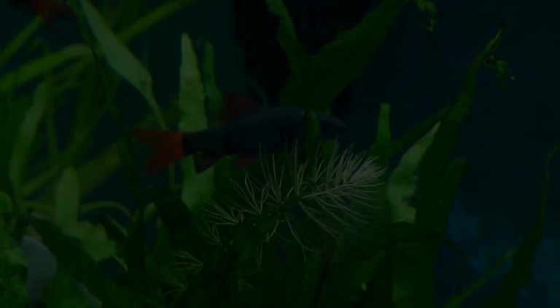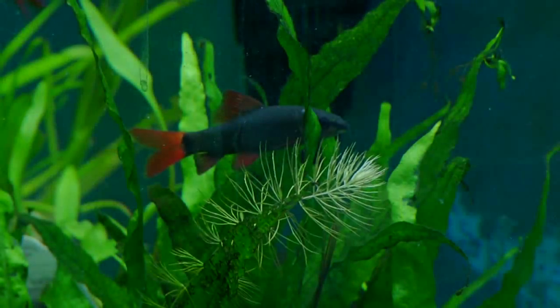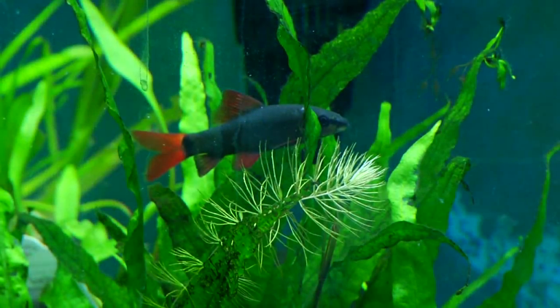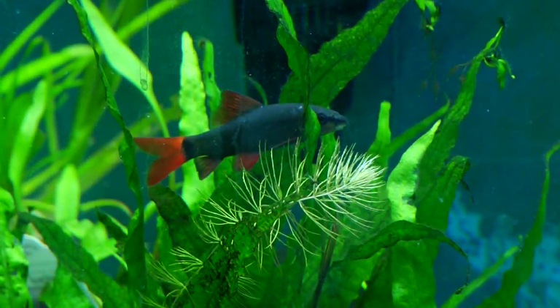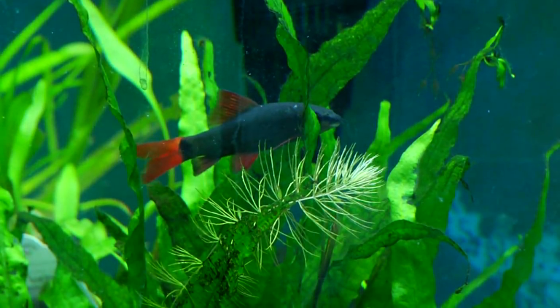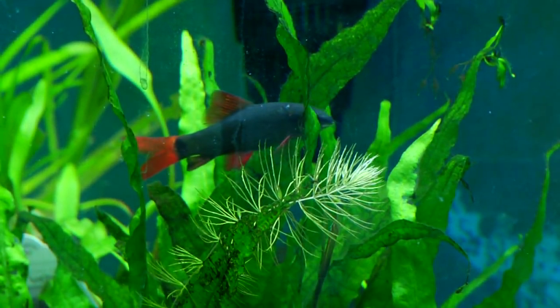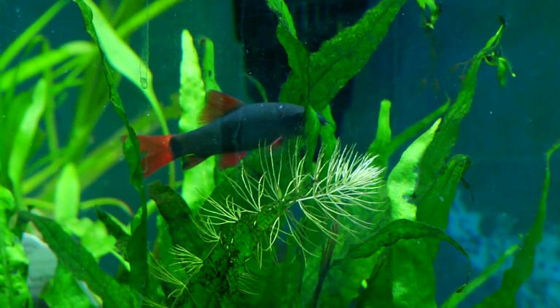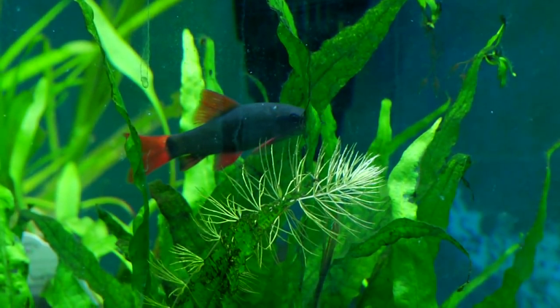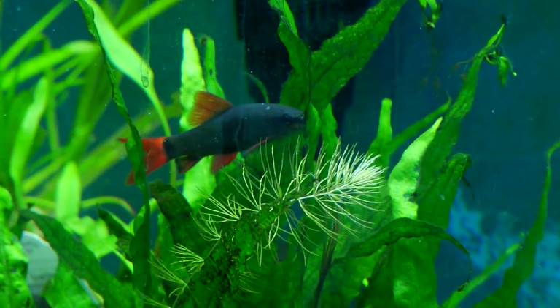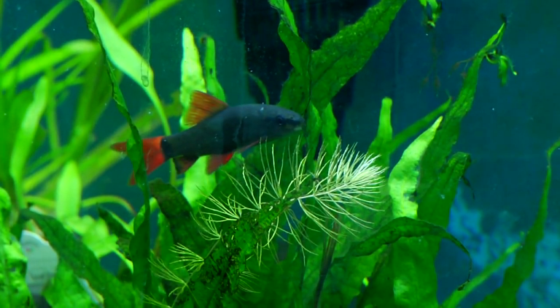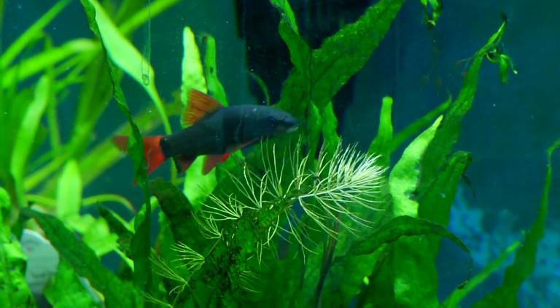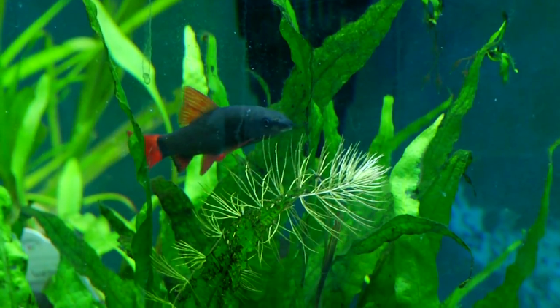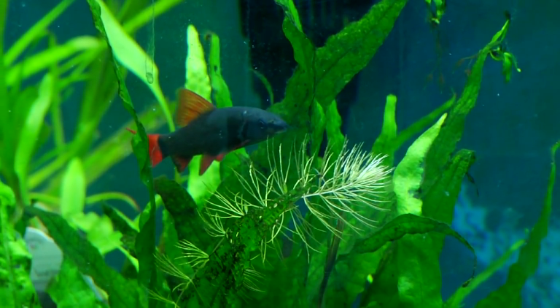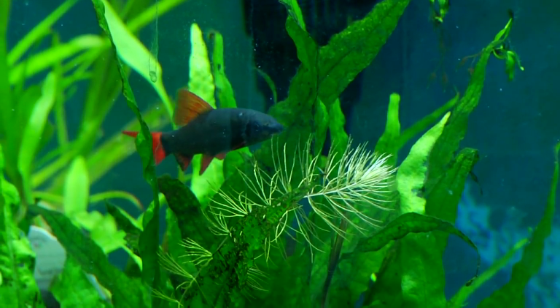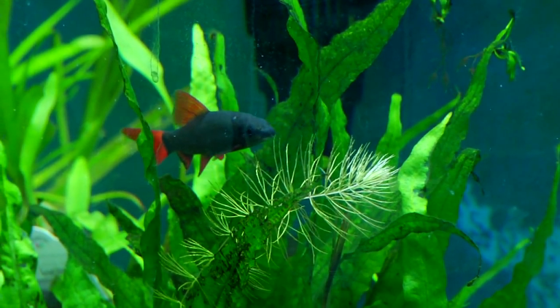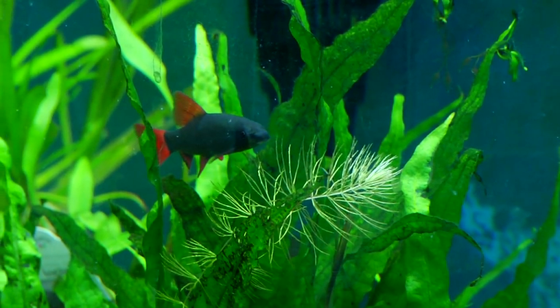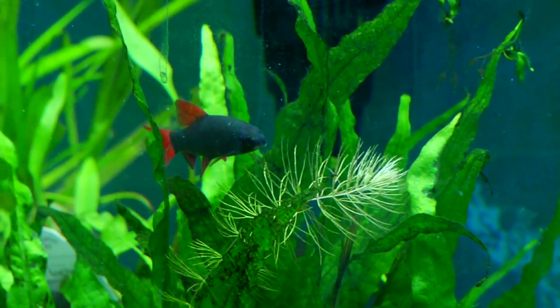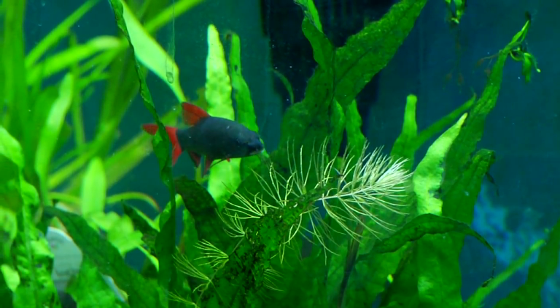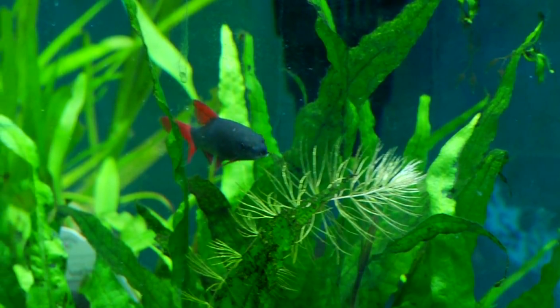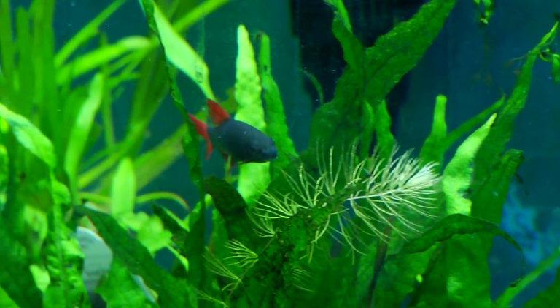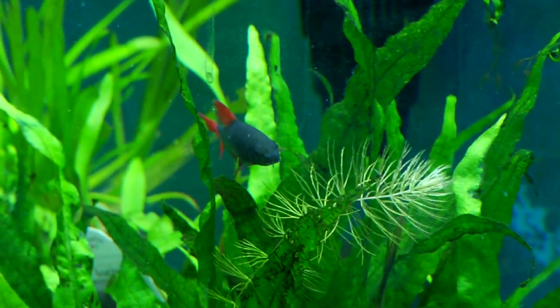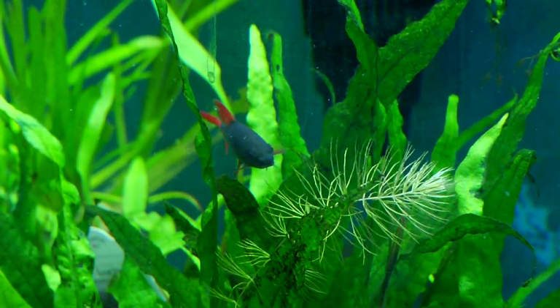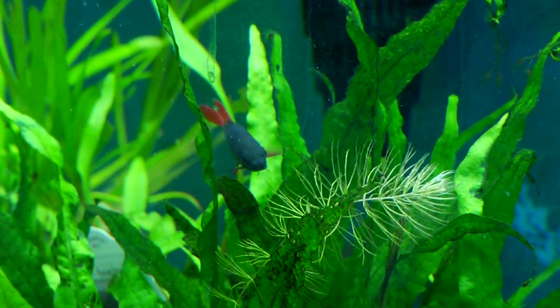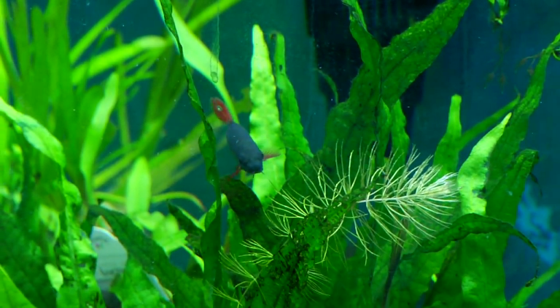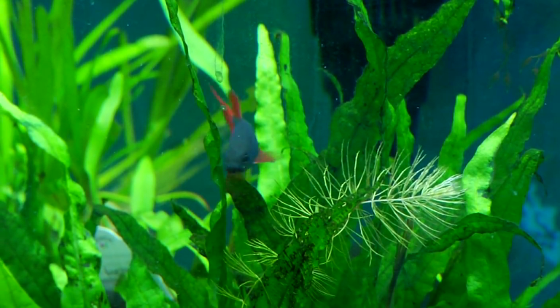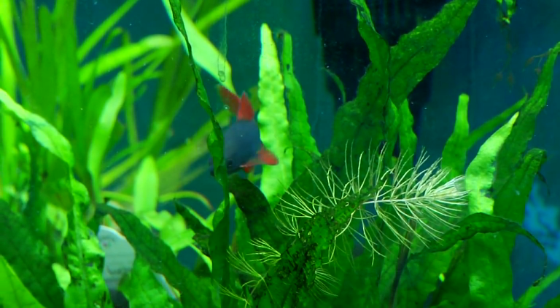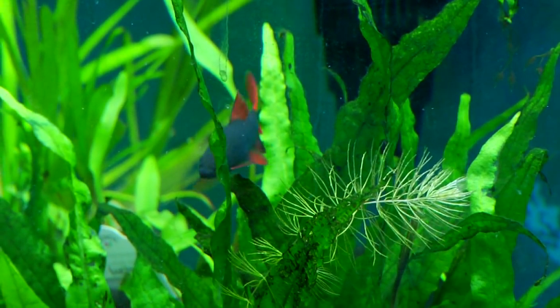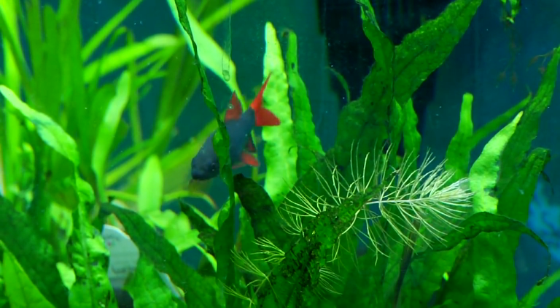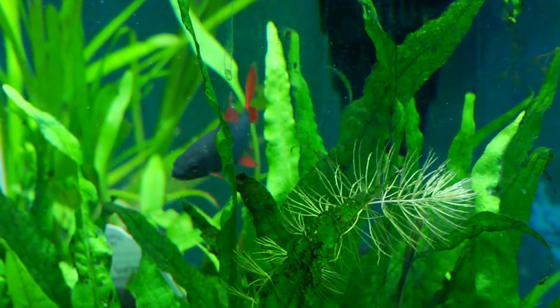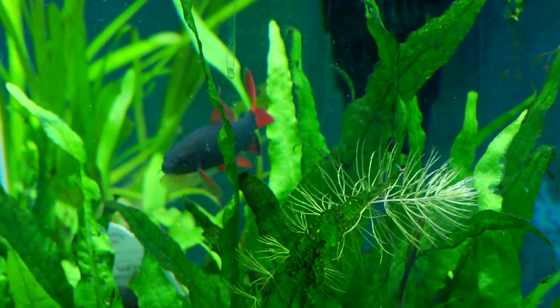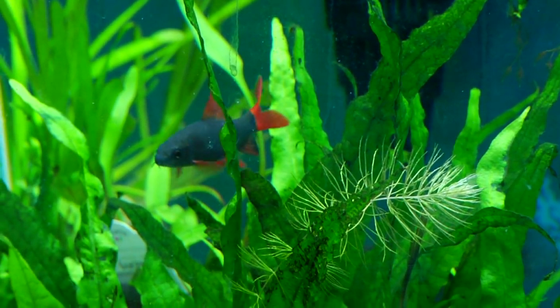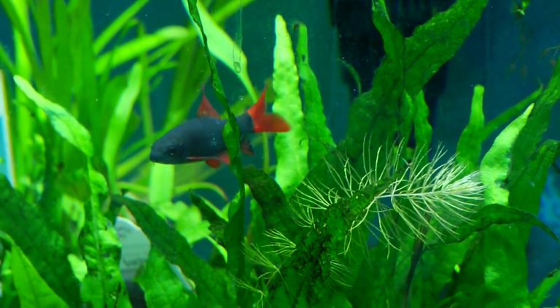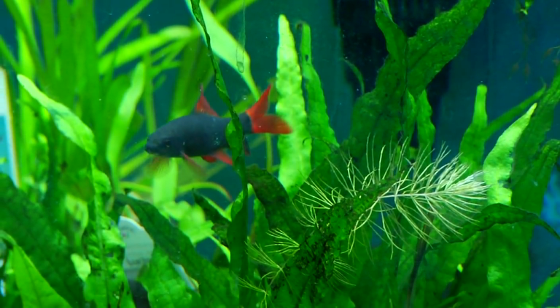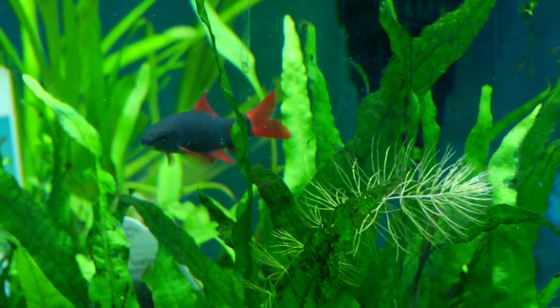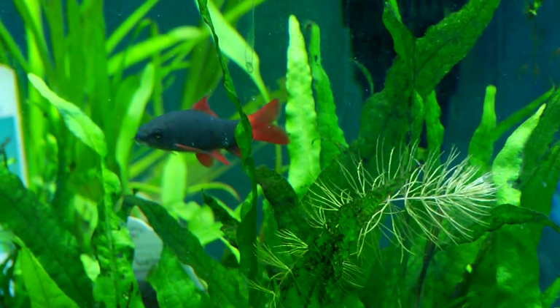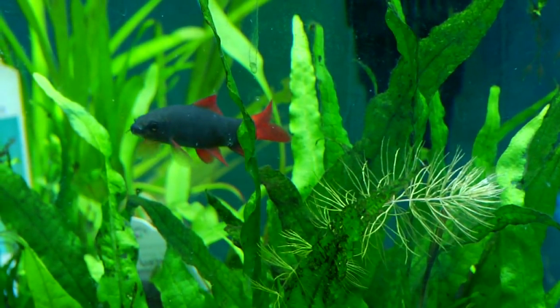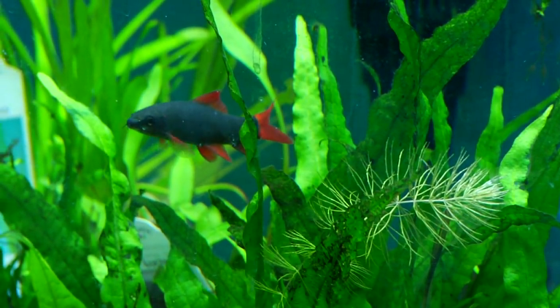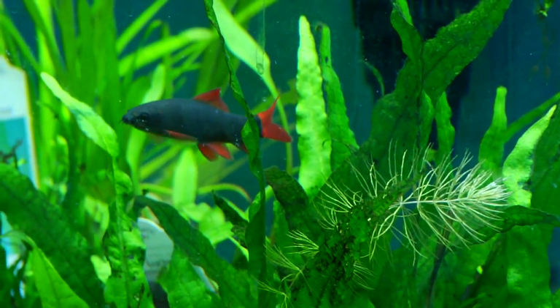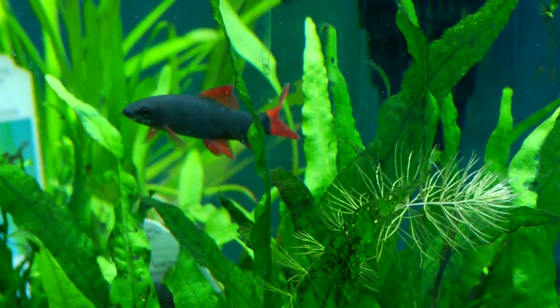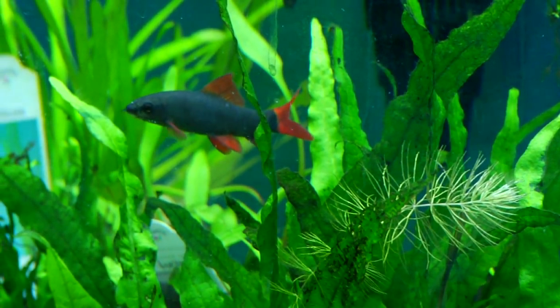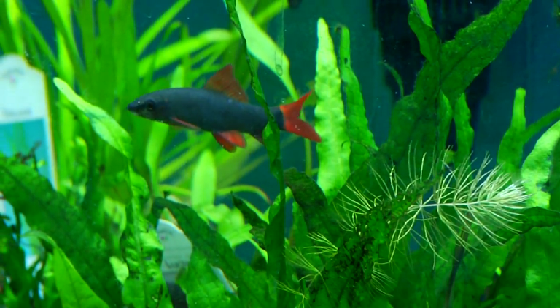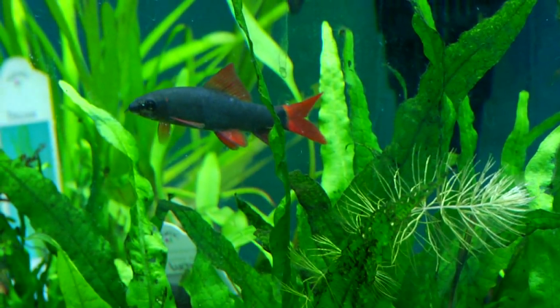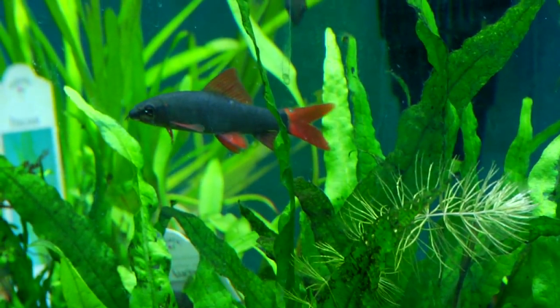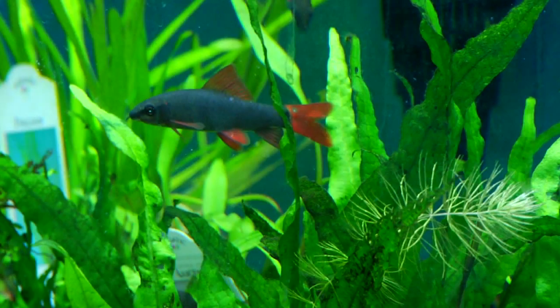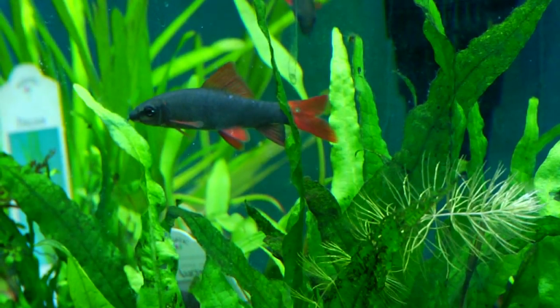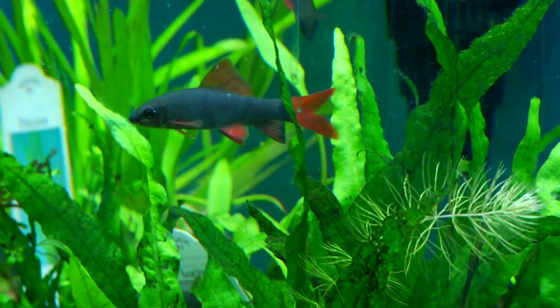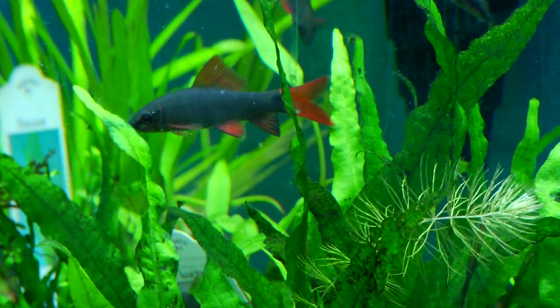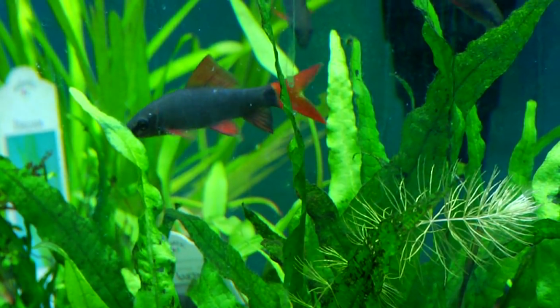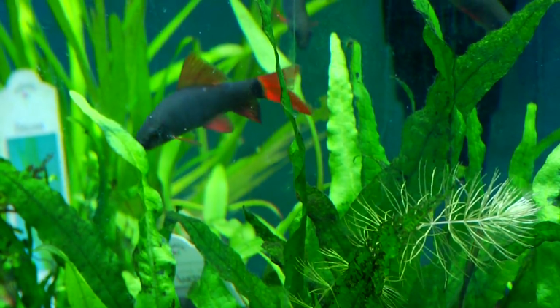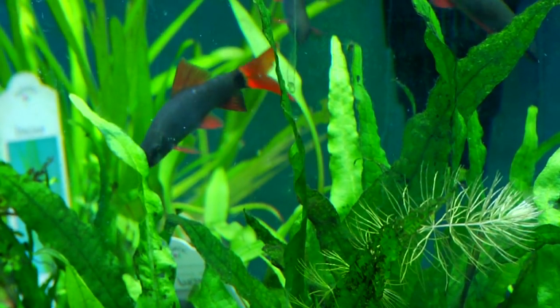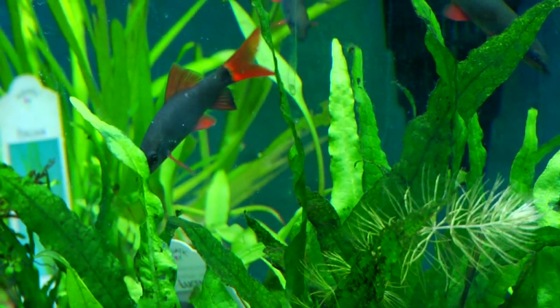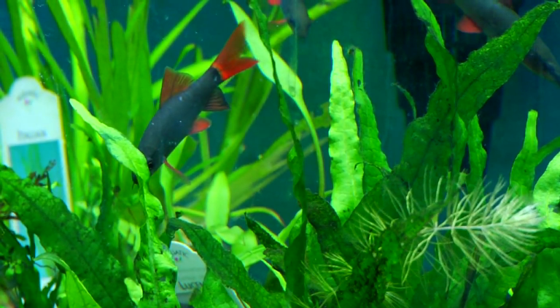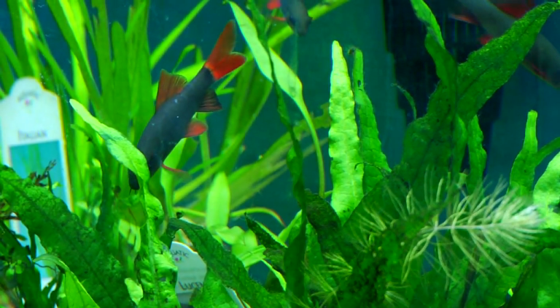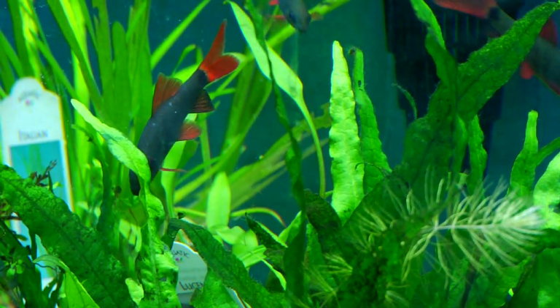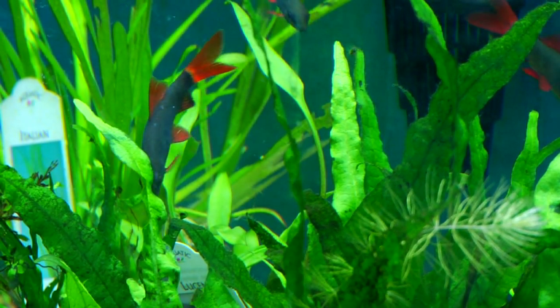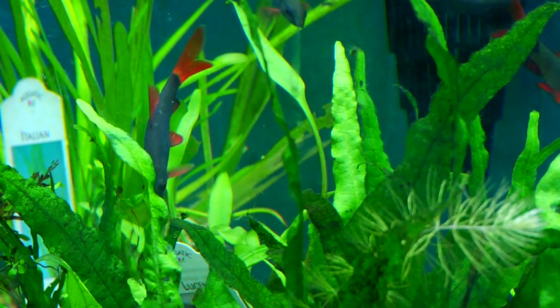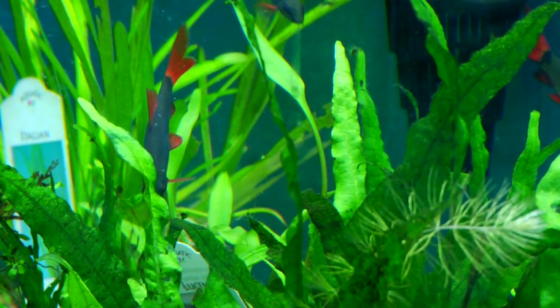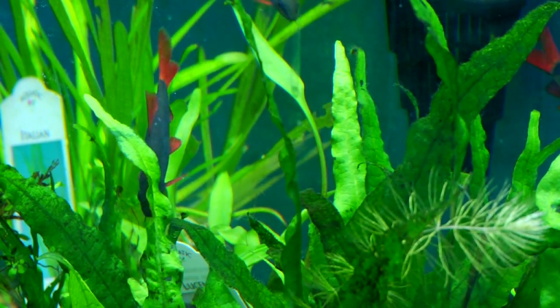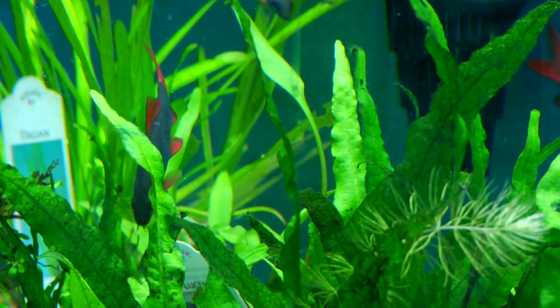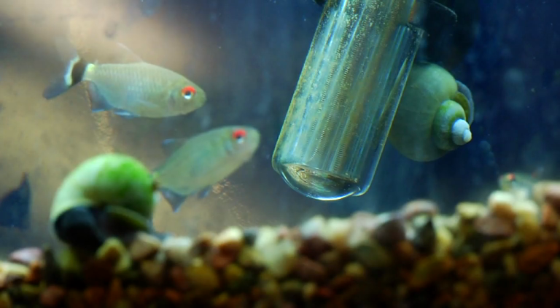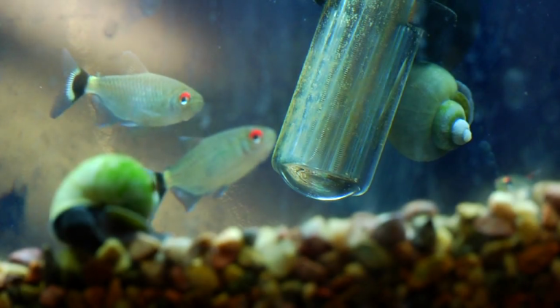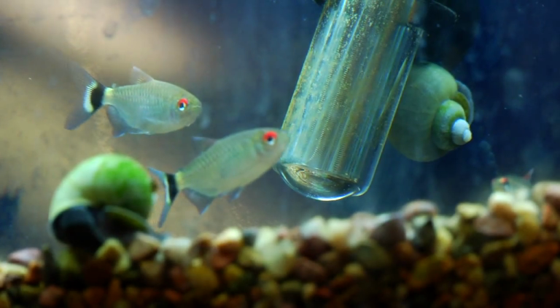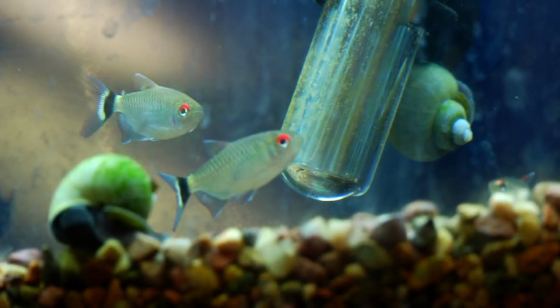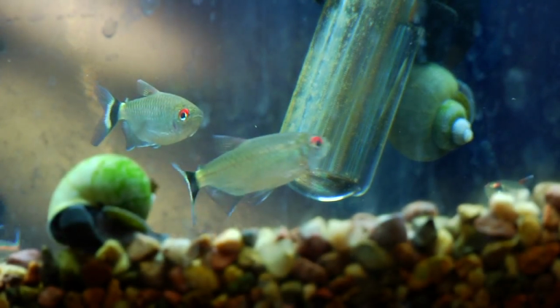Hi, this is Ashley from Pet Planet in Riverton, Utah. Today I'm here to show you how to clean your gravel rocks in your aquarium tanks.